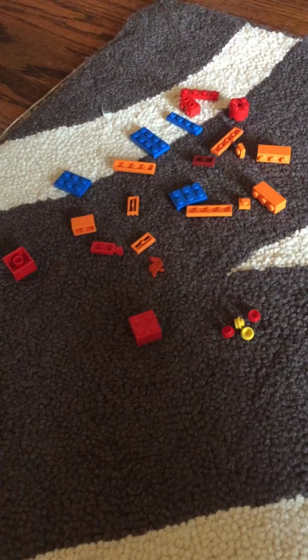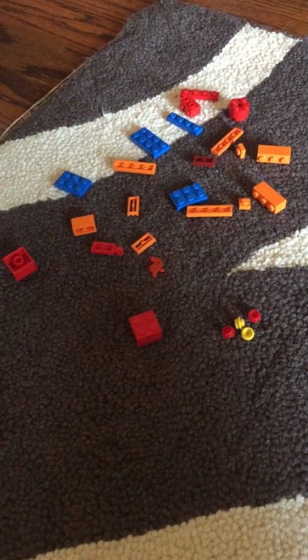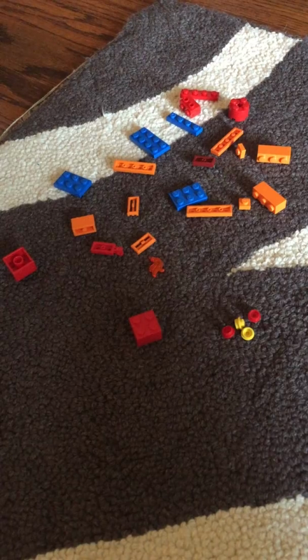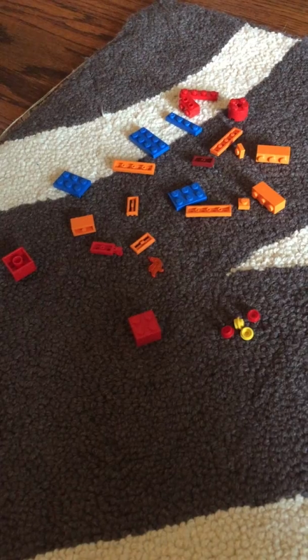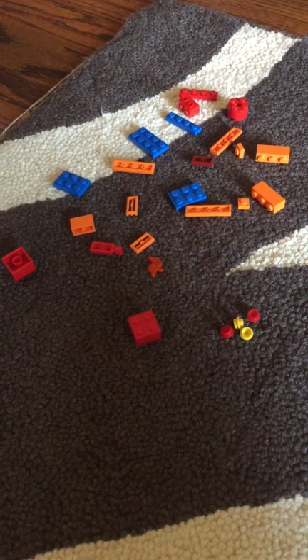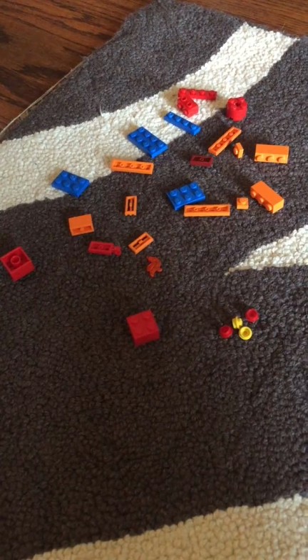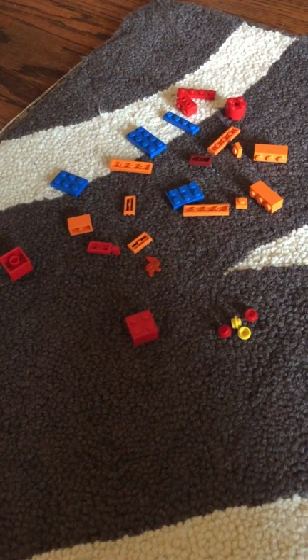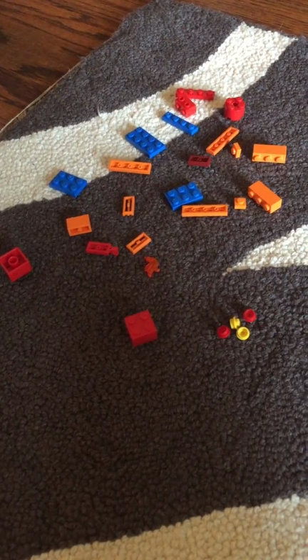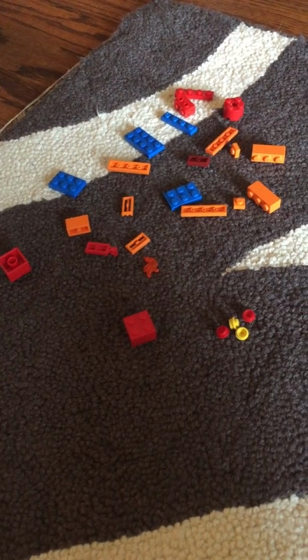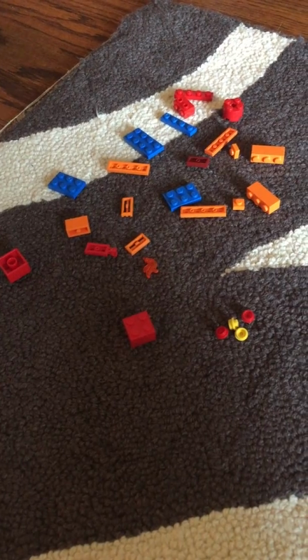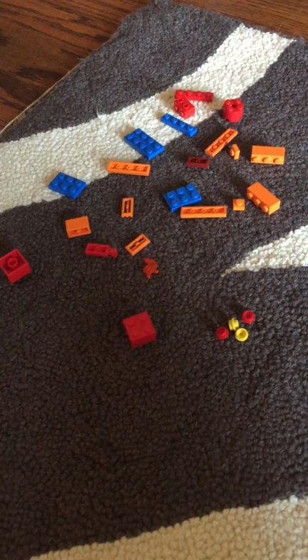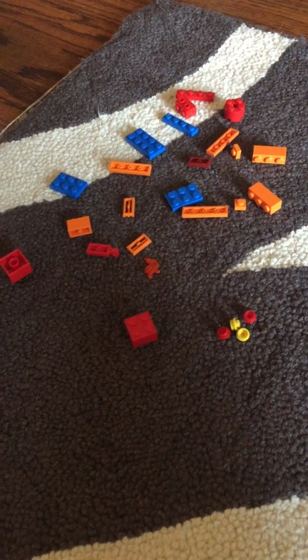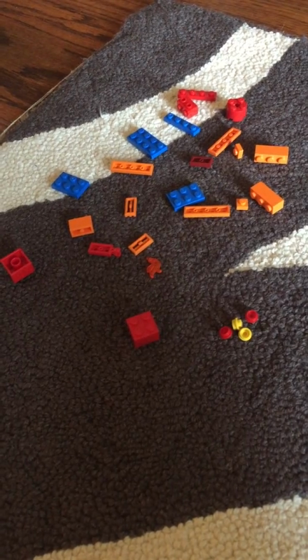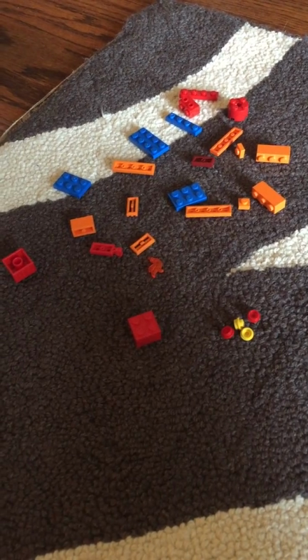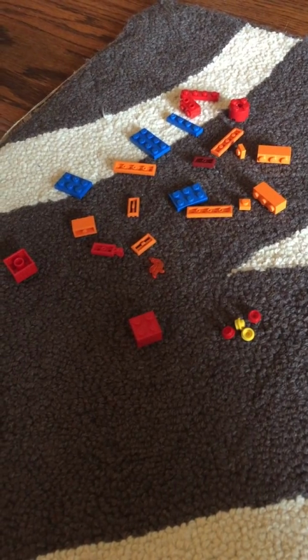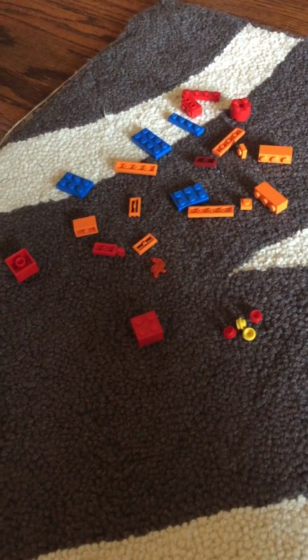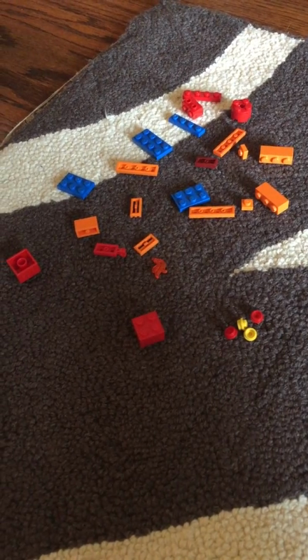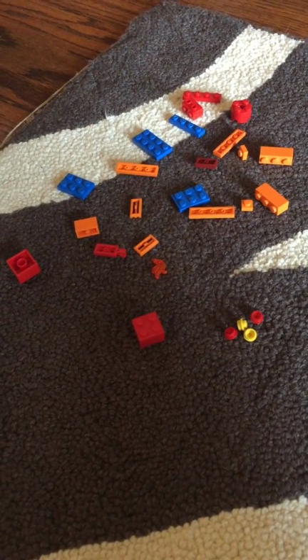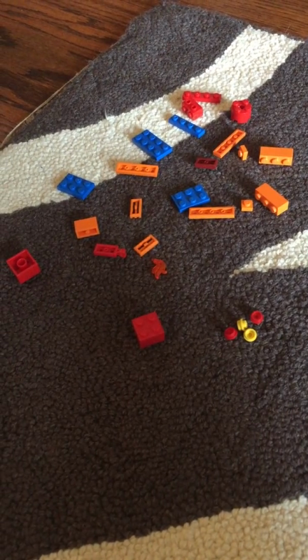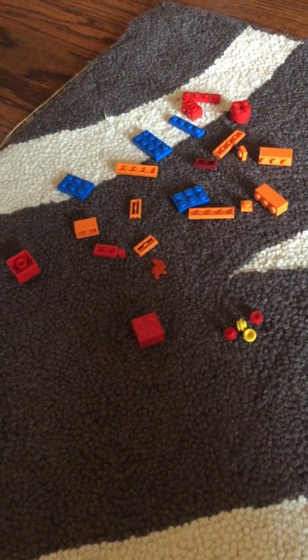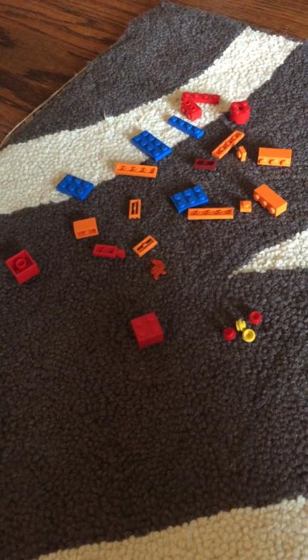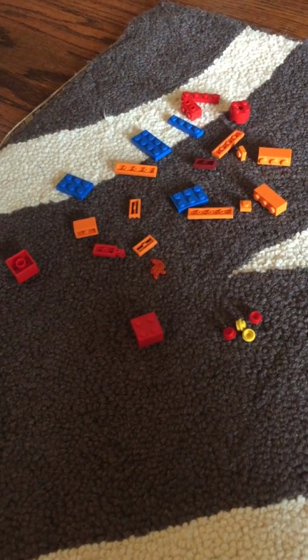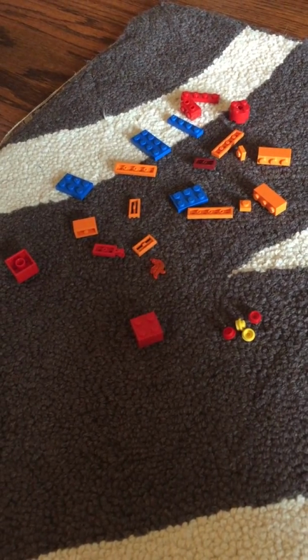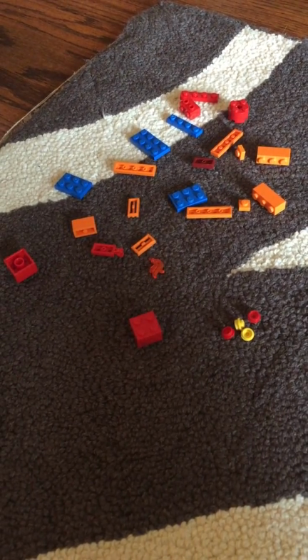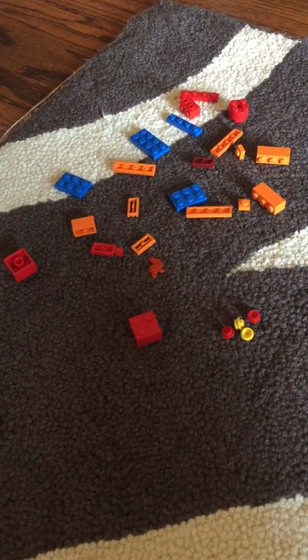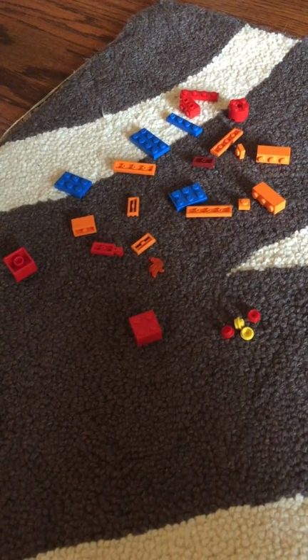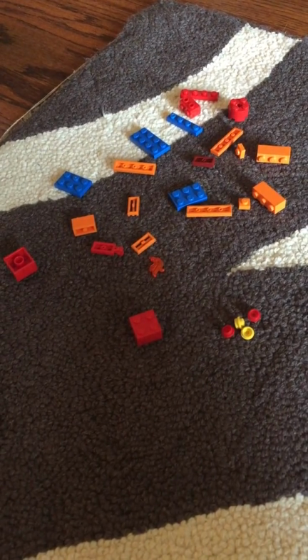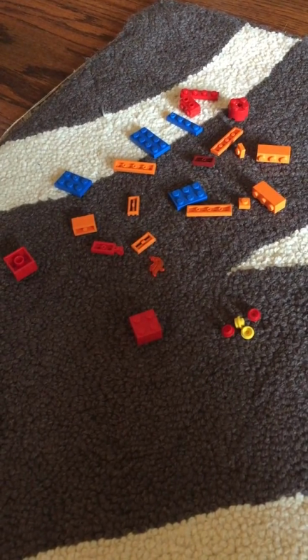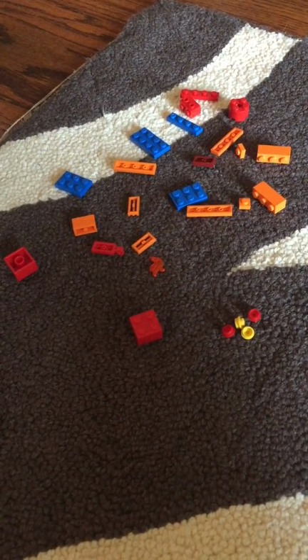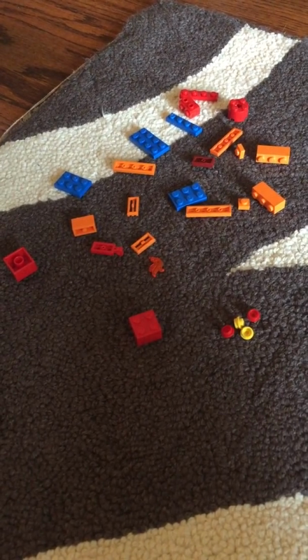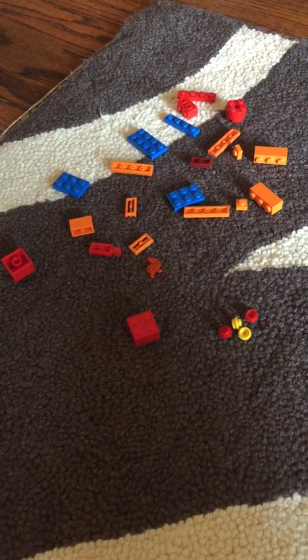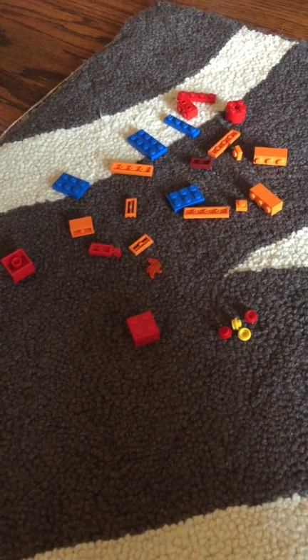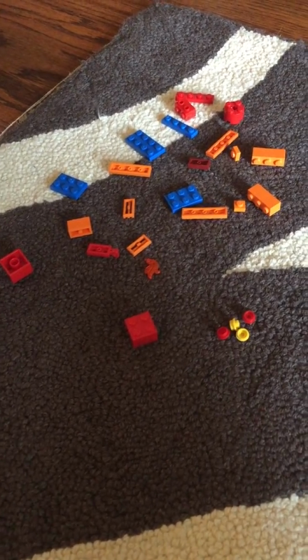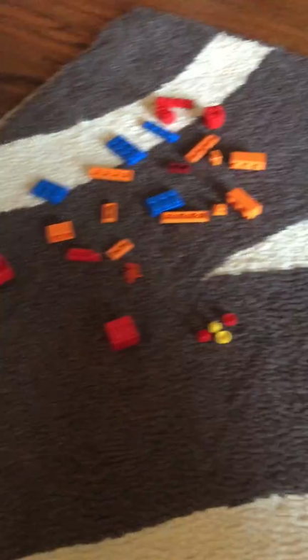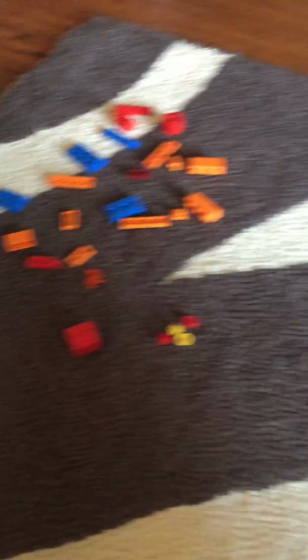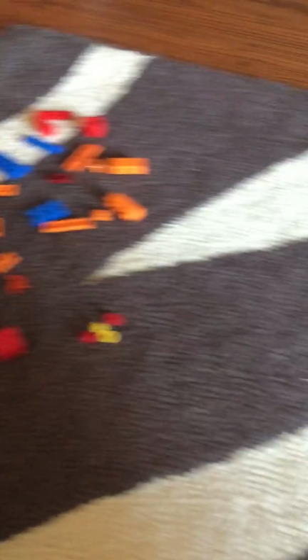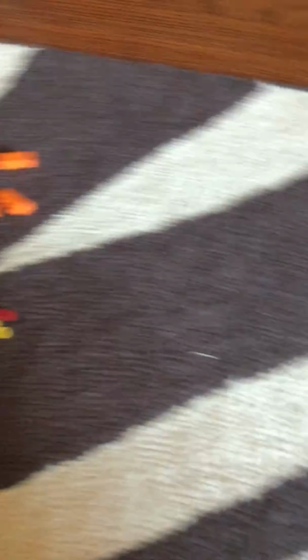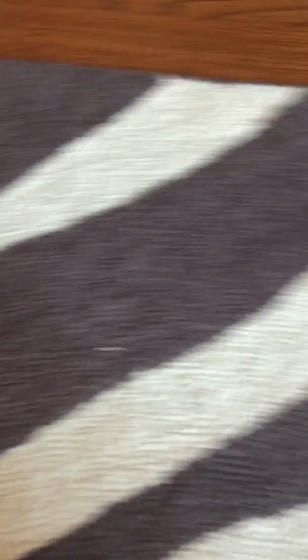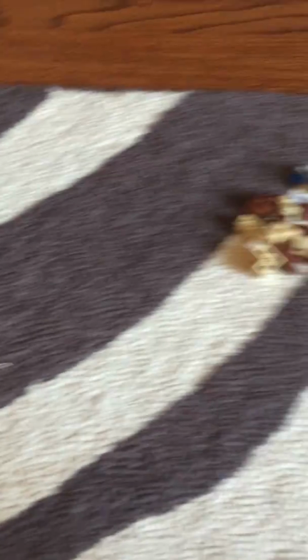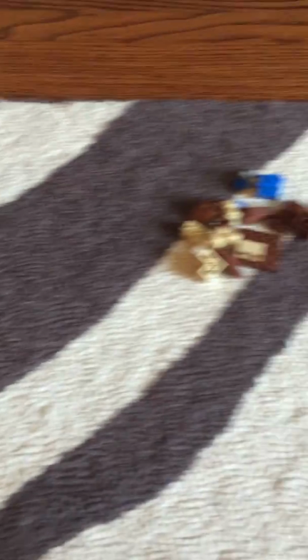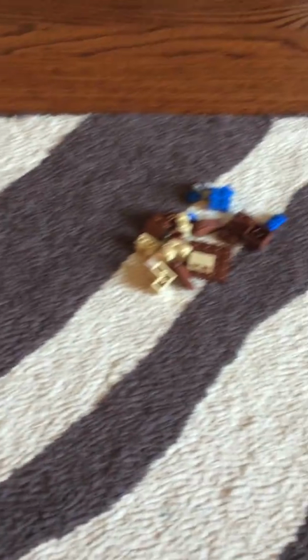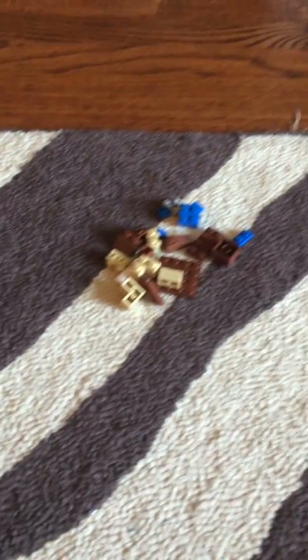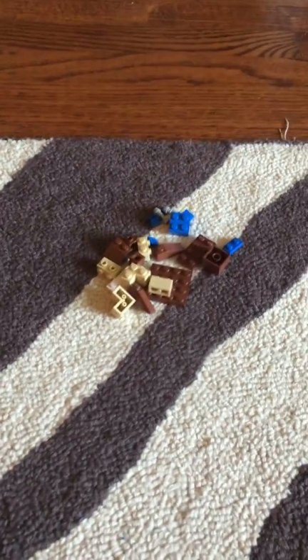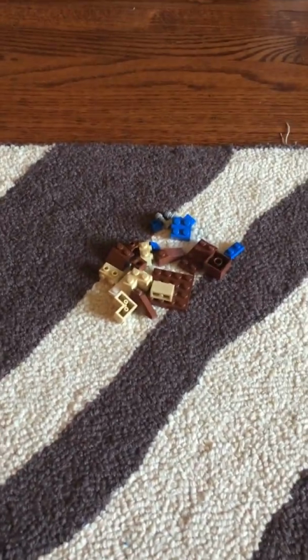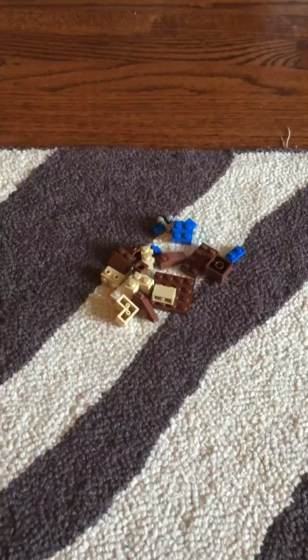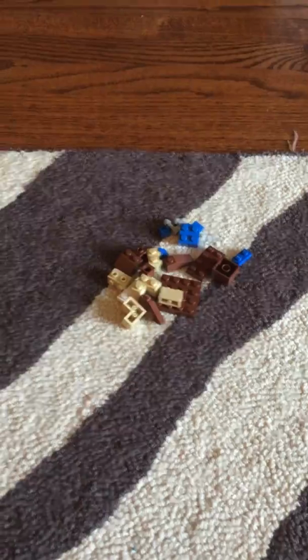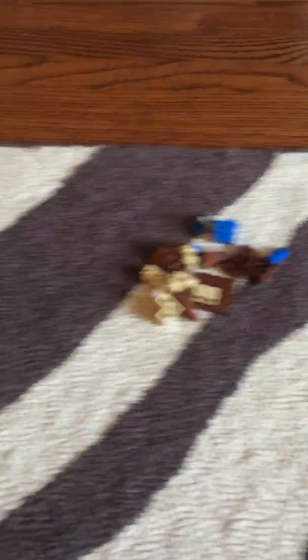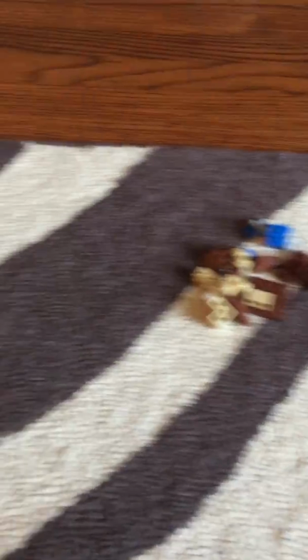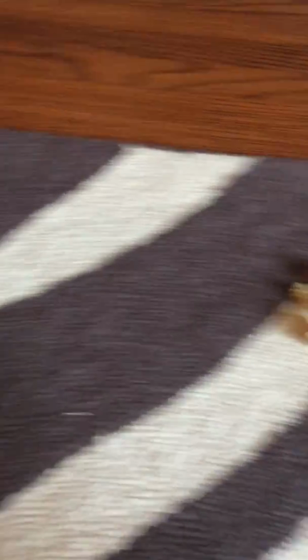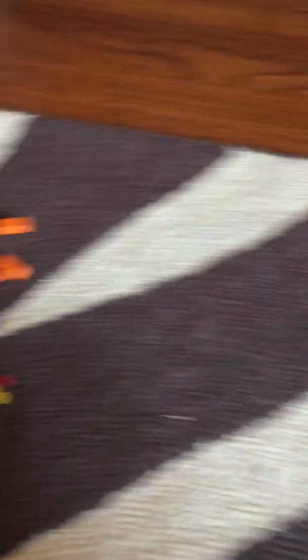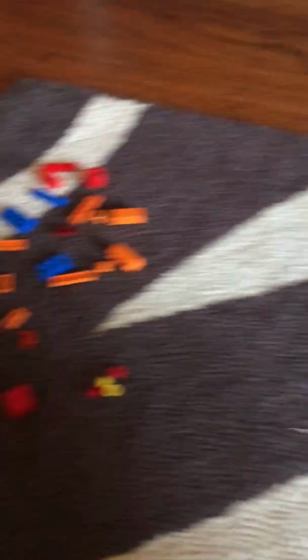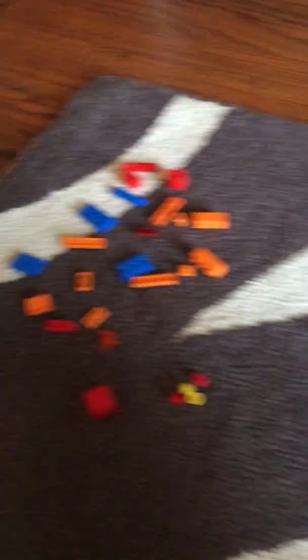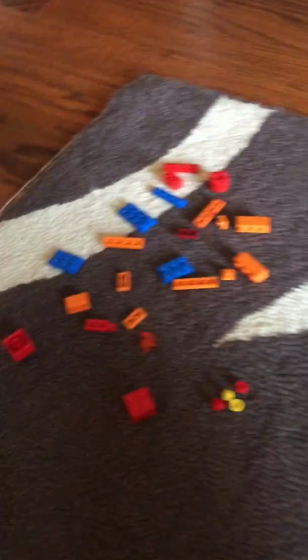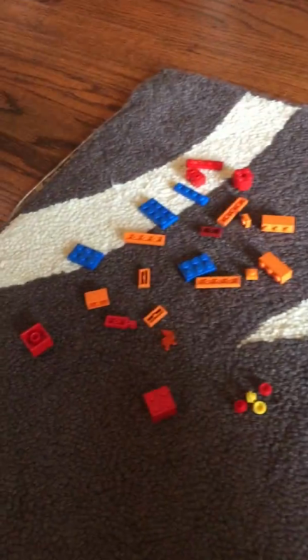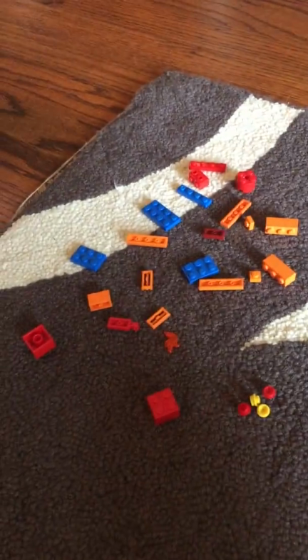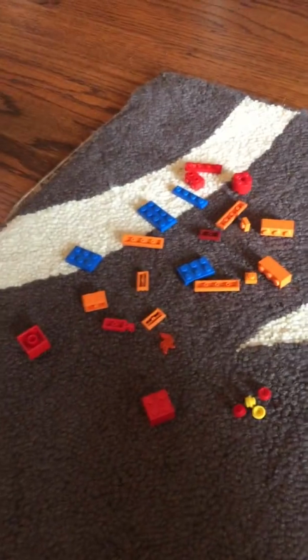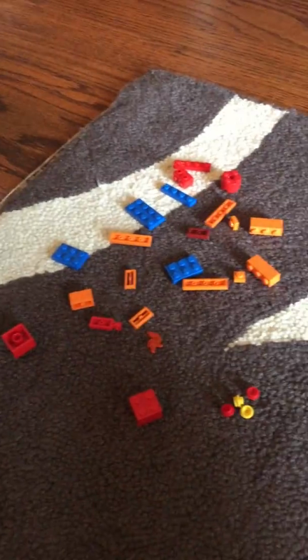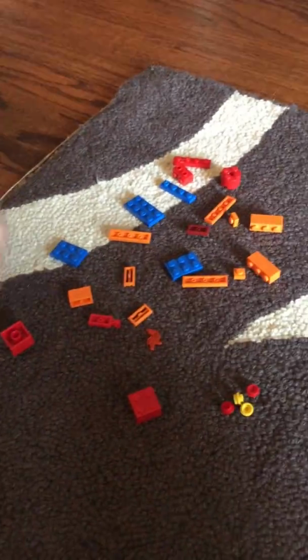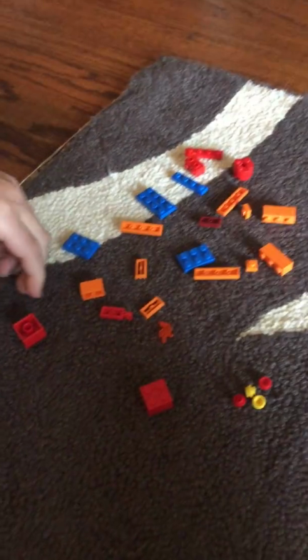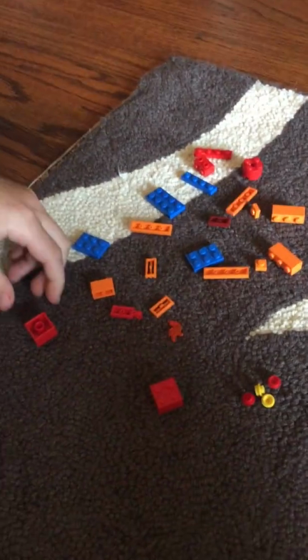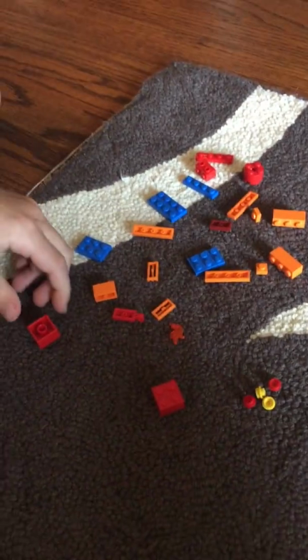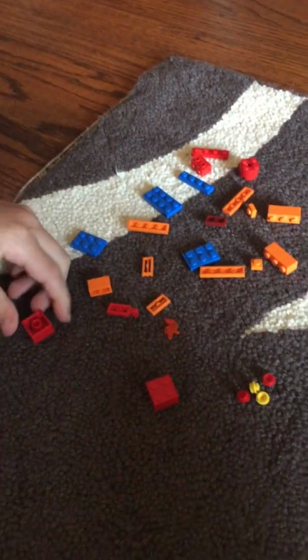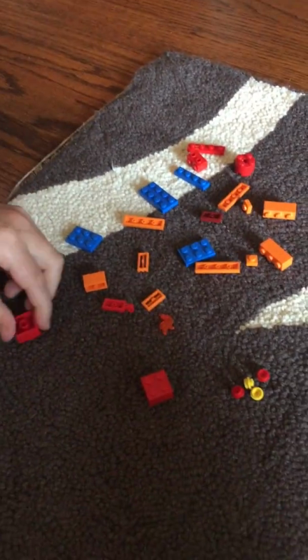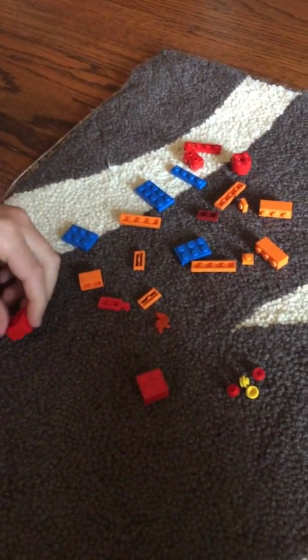Hello! Today I'm going to show you how to build Charizard and Blastoise. We're starting off with Charizard.